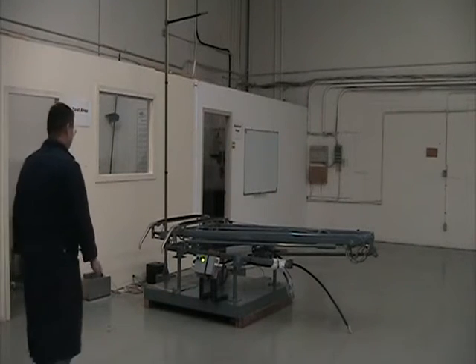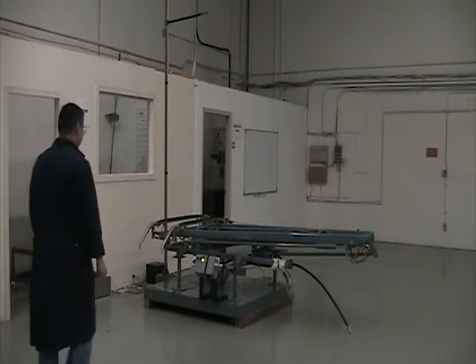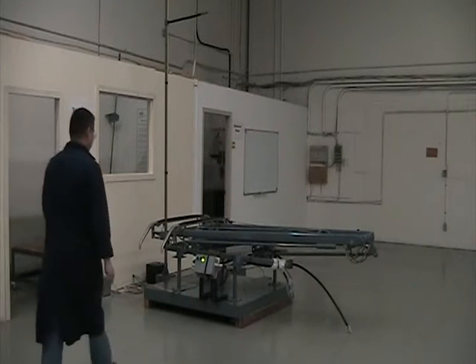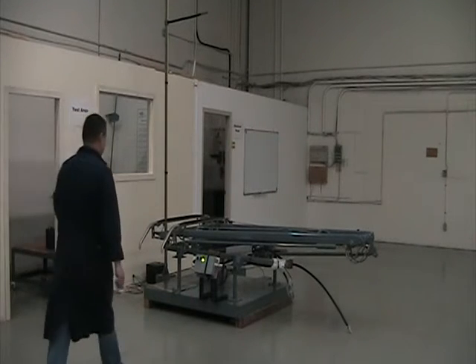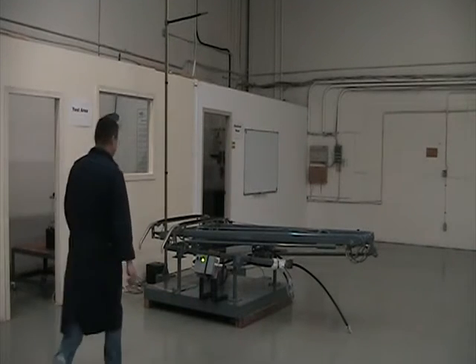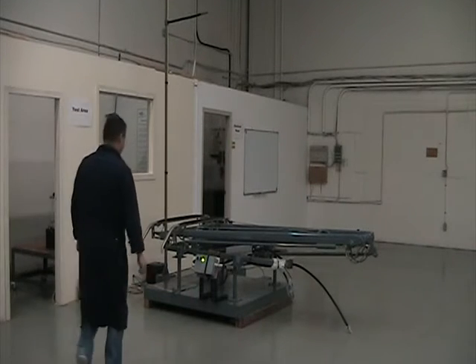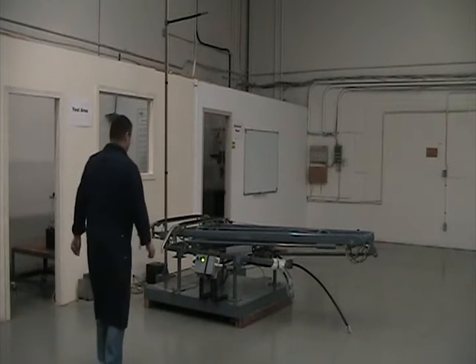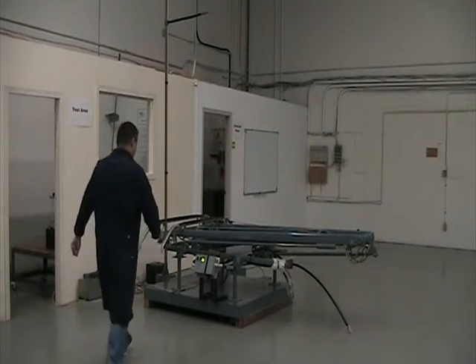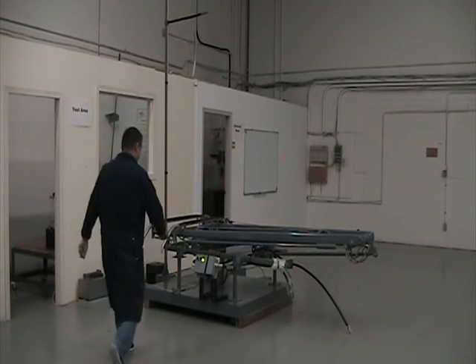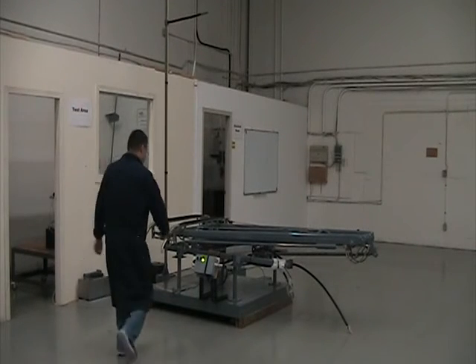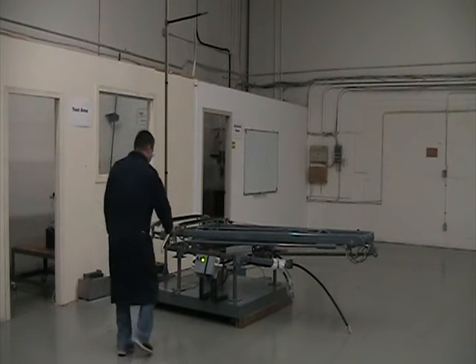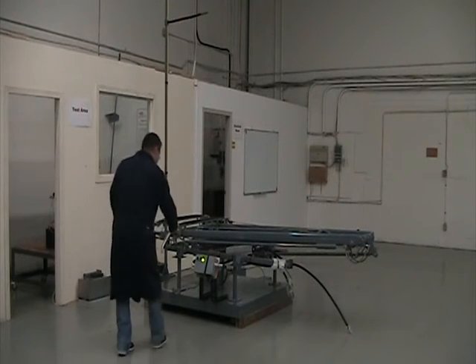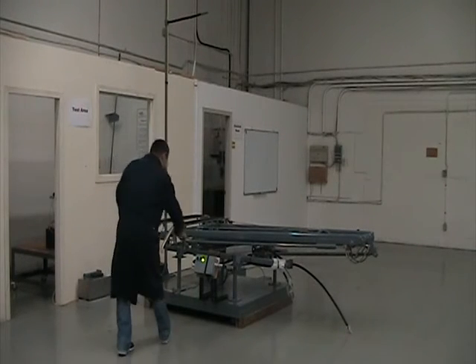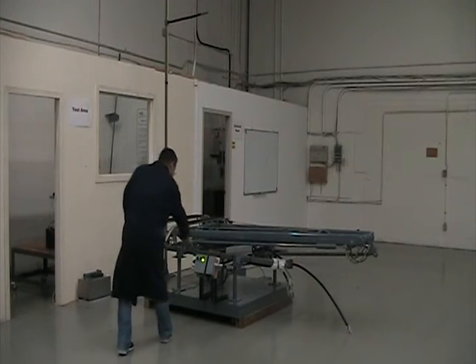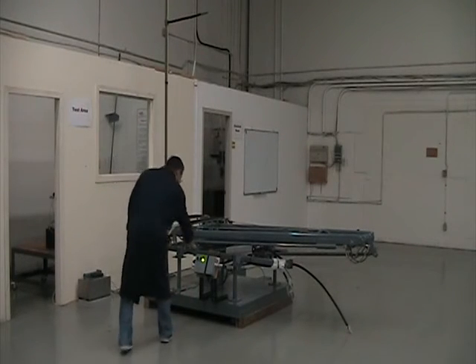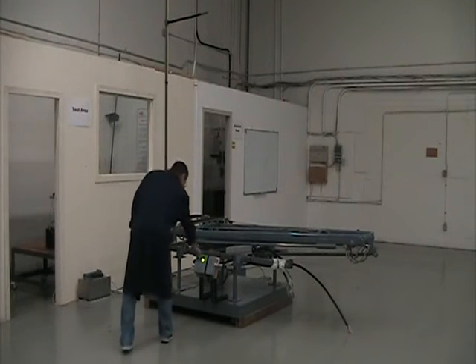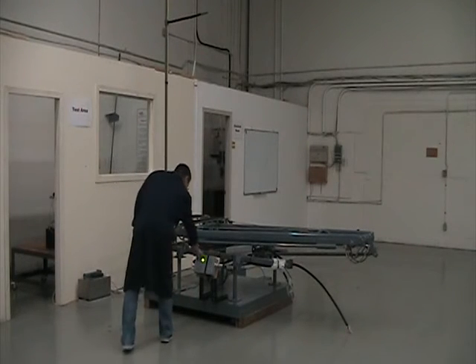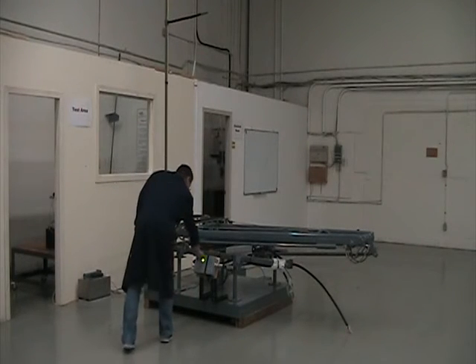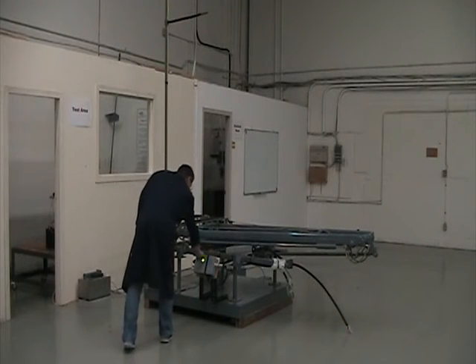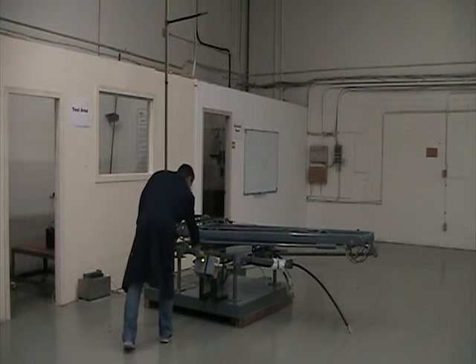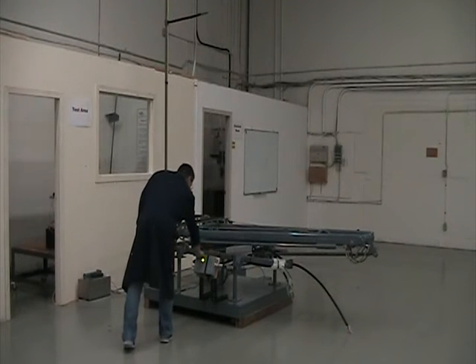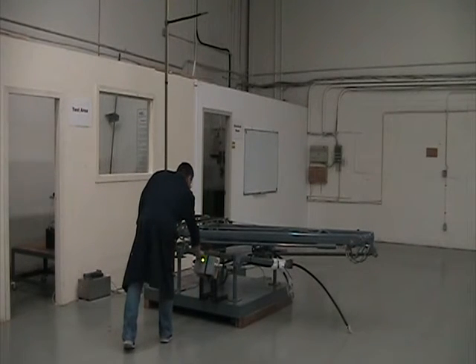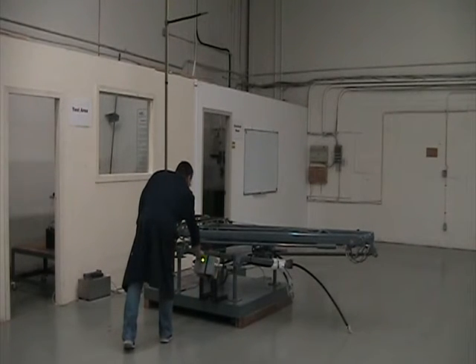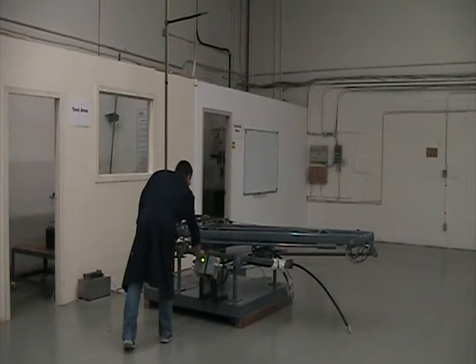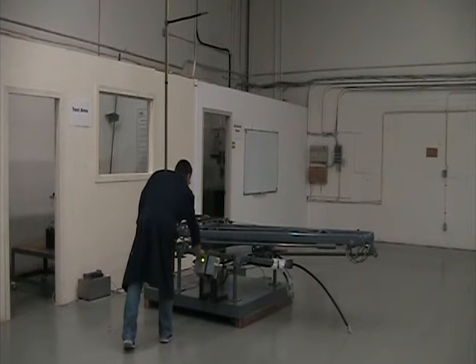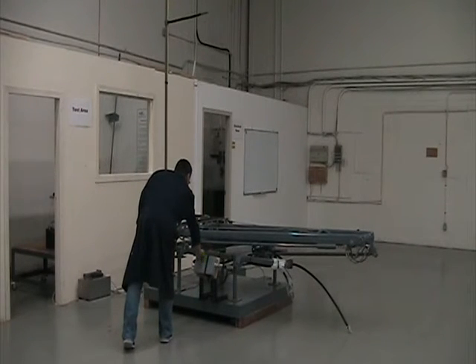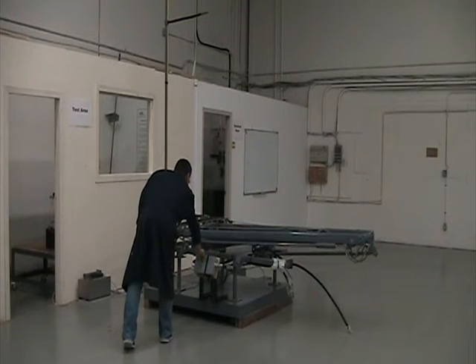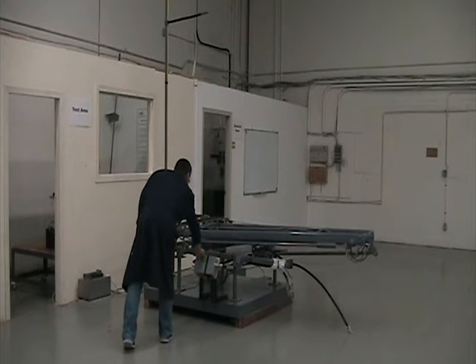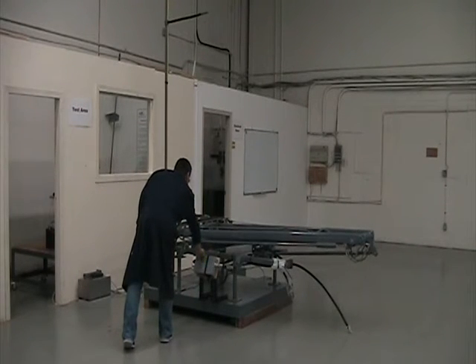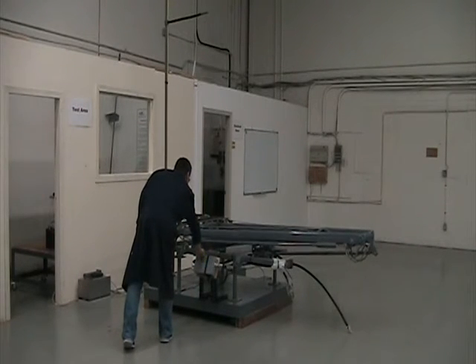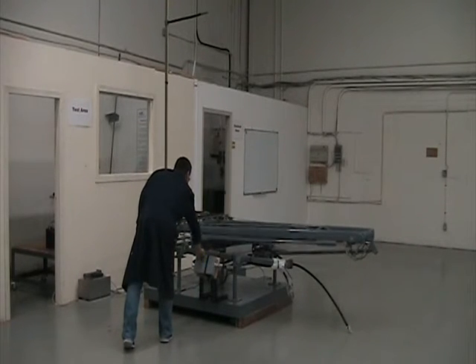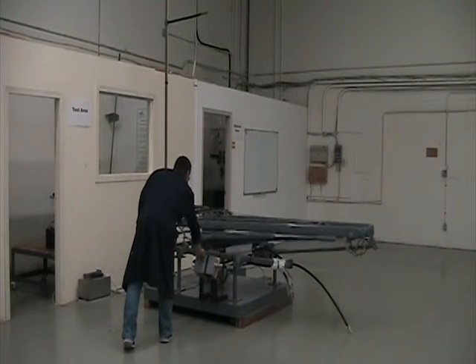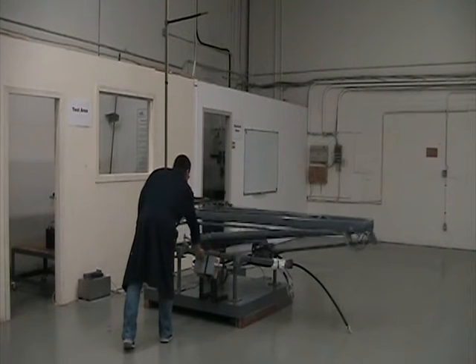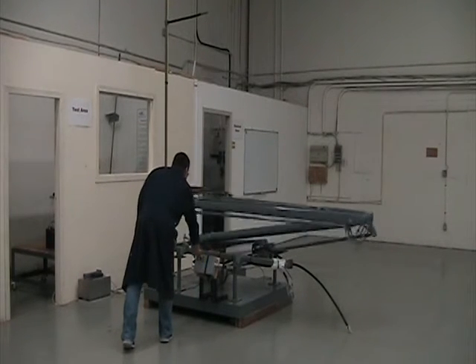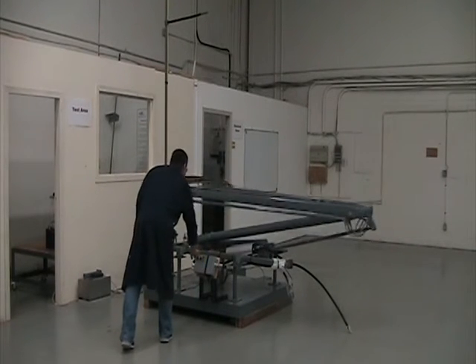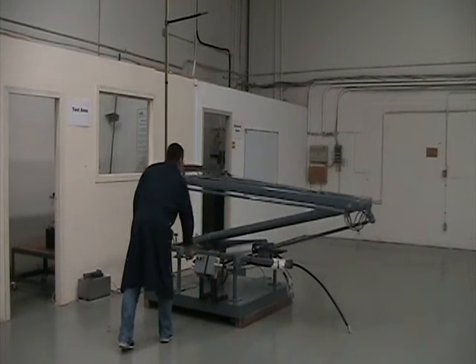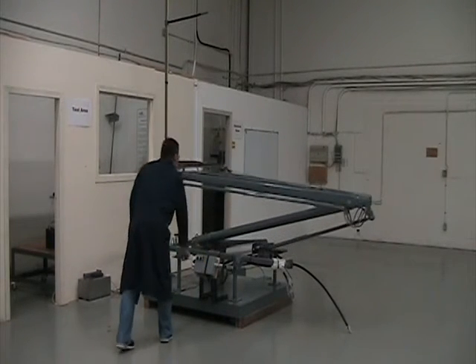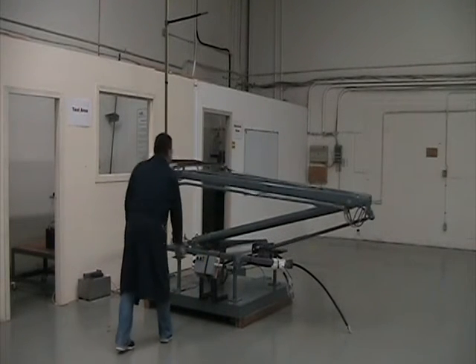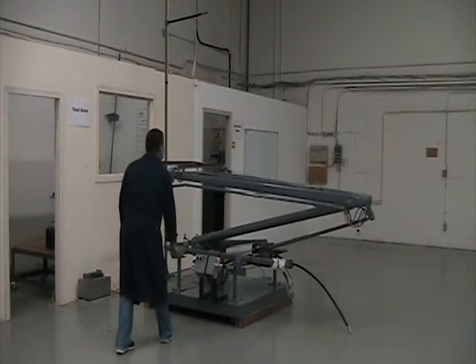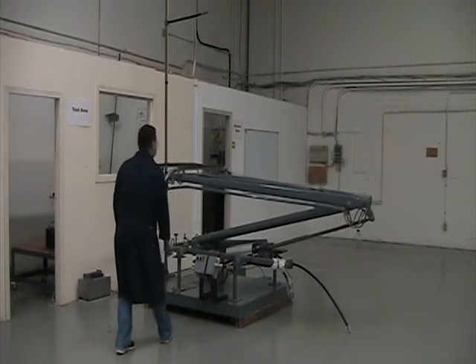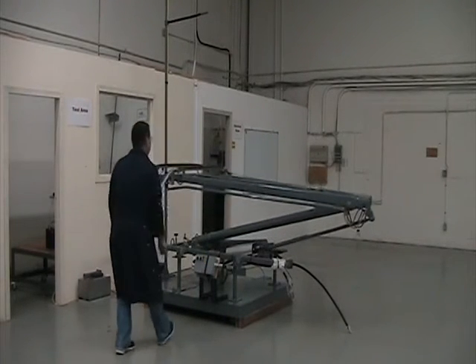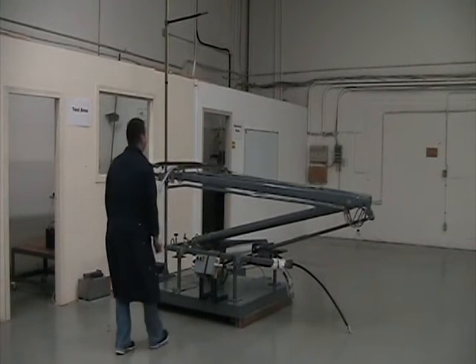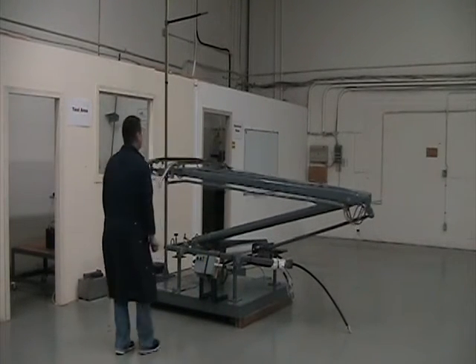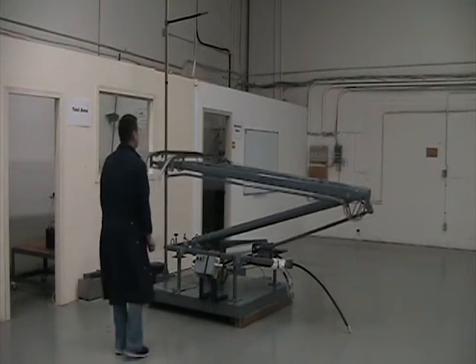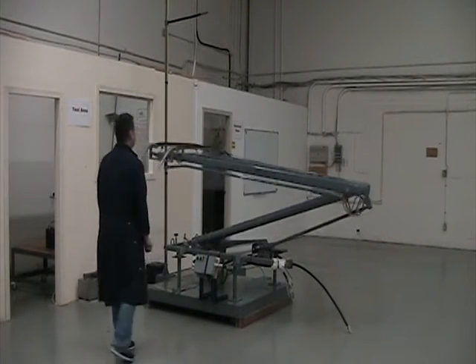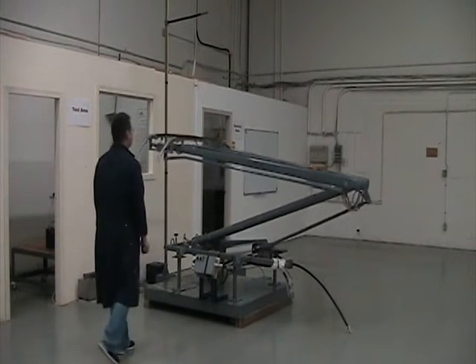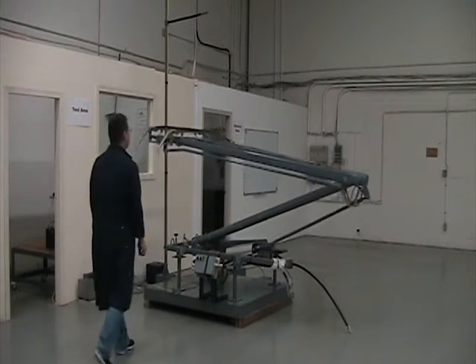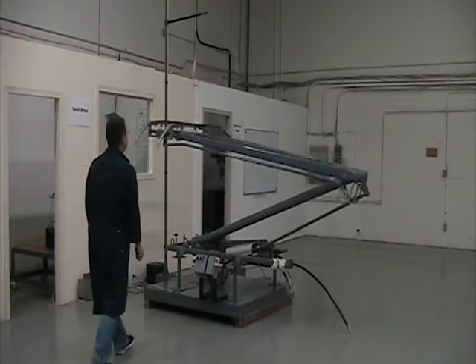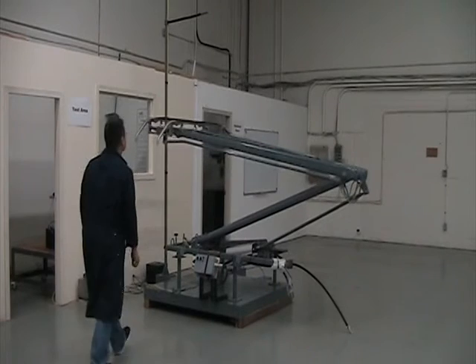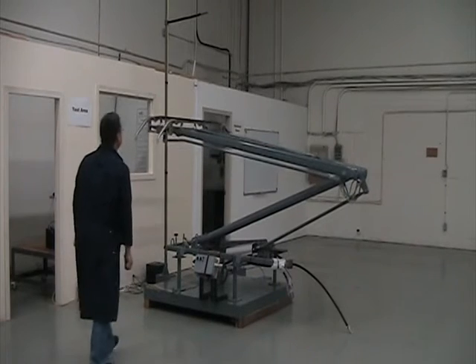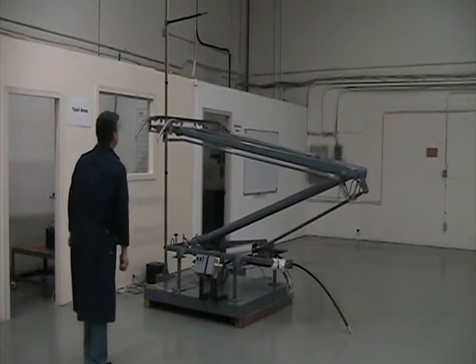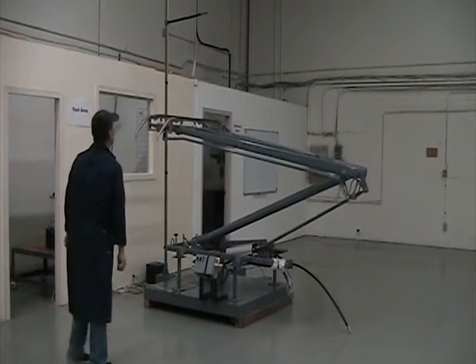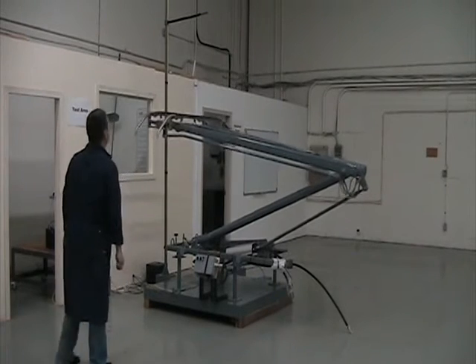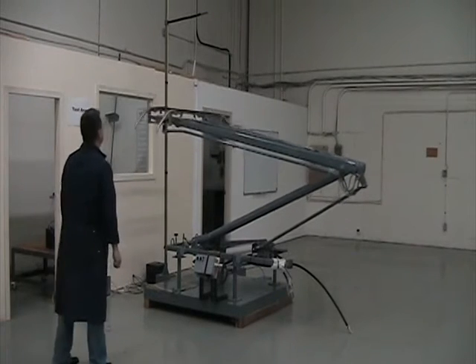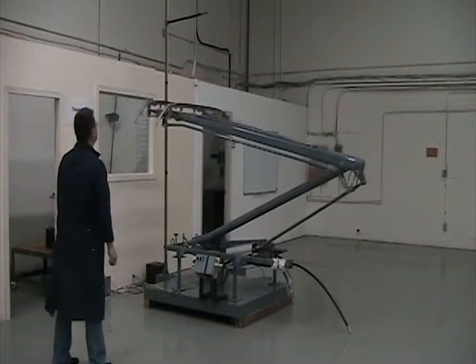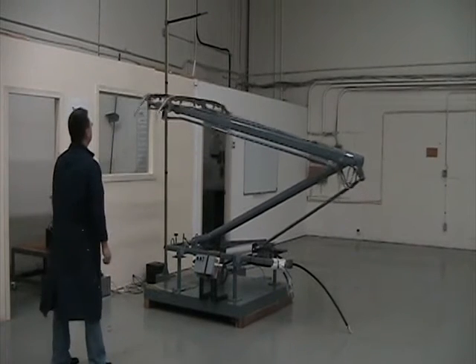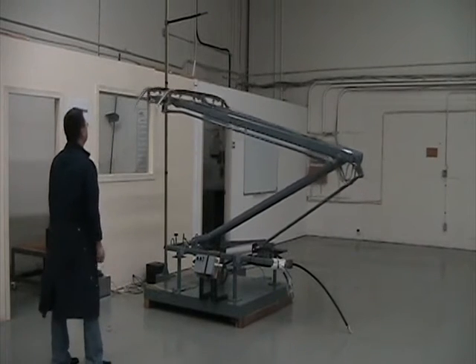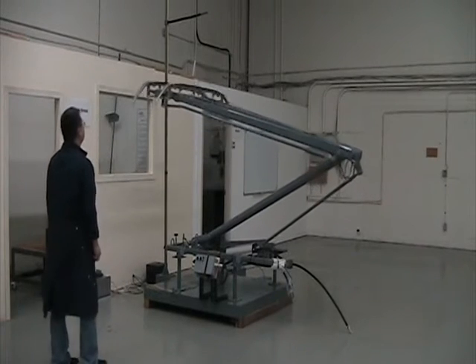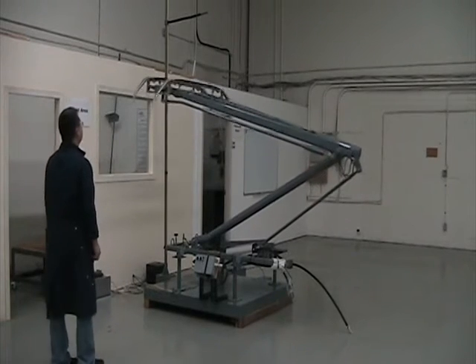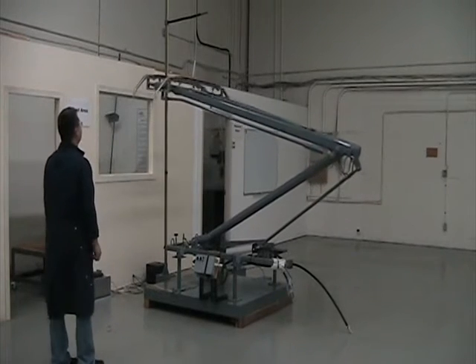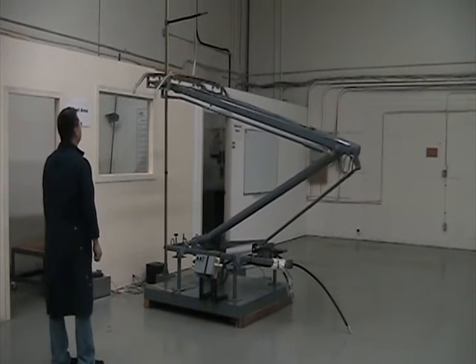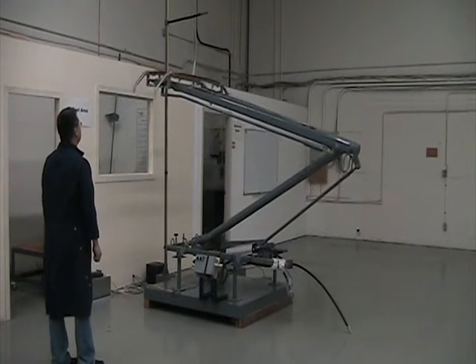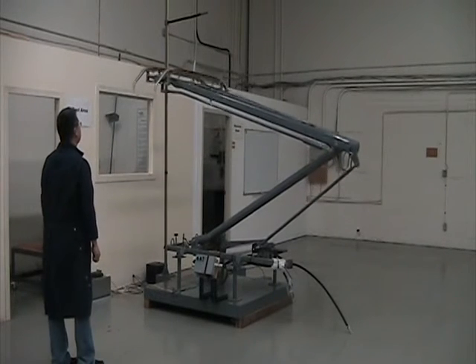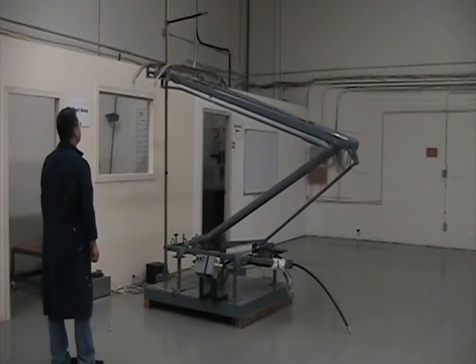Full cycle testing is performed to ensure the pantograph and its components operate correctly.